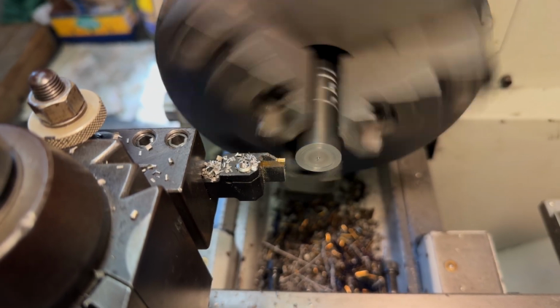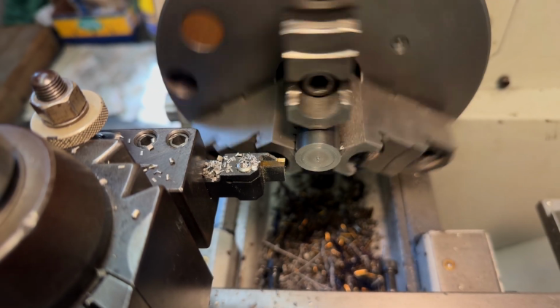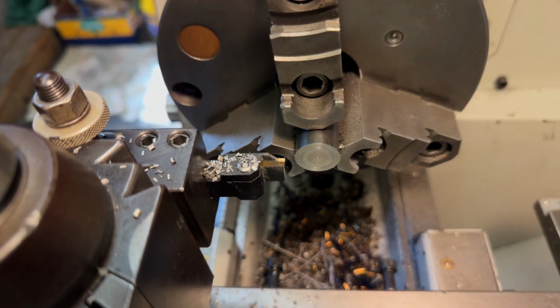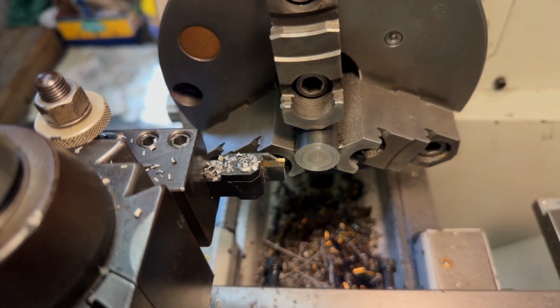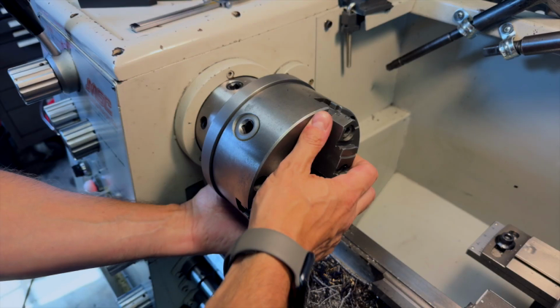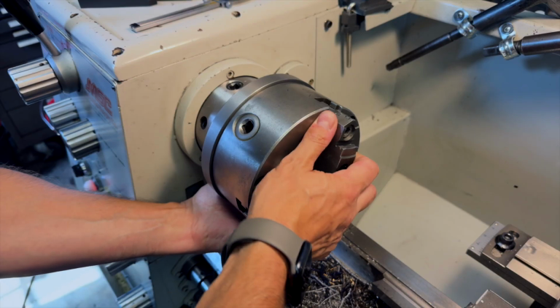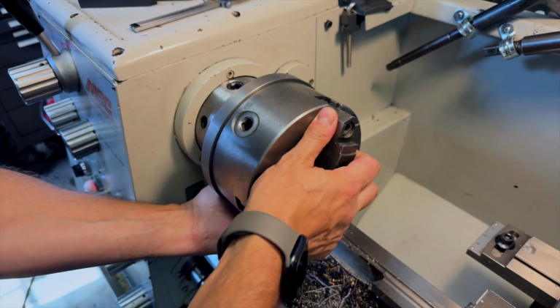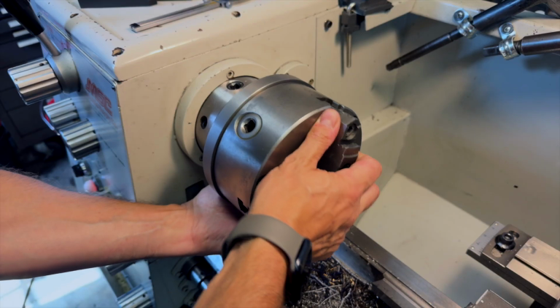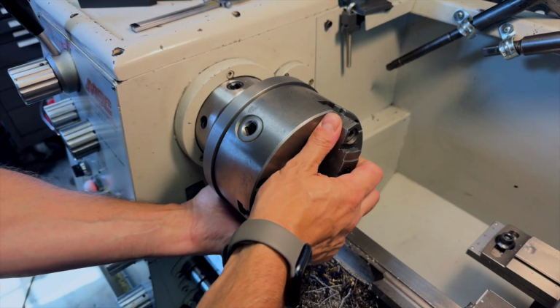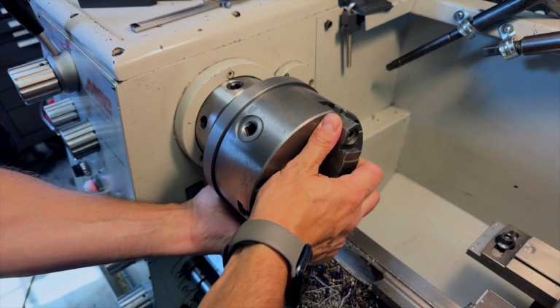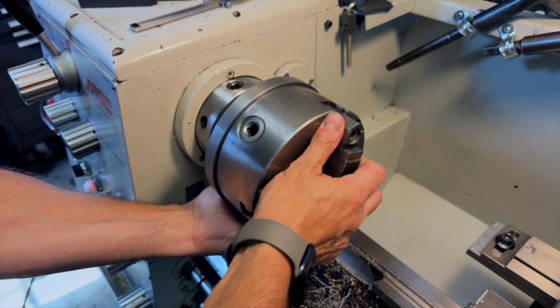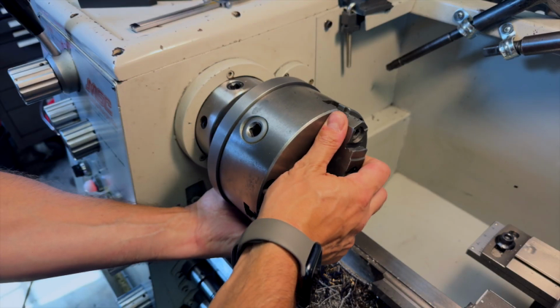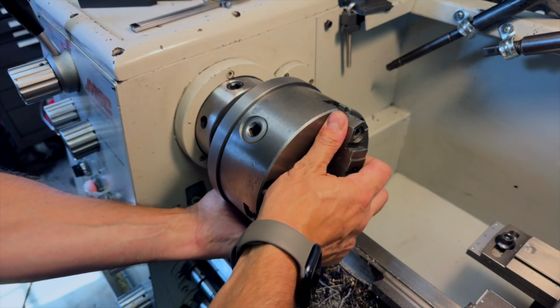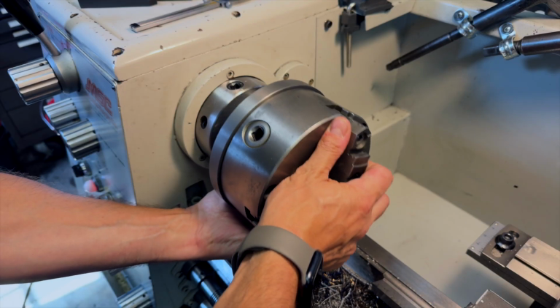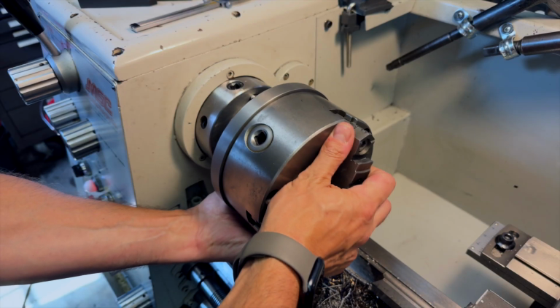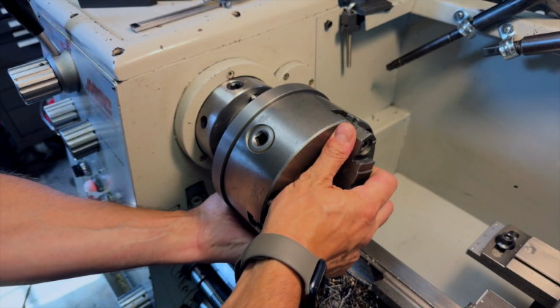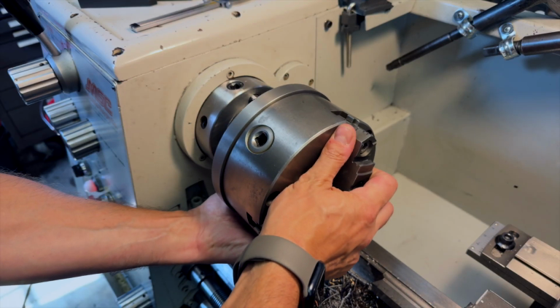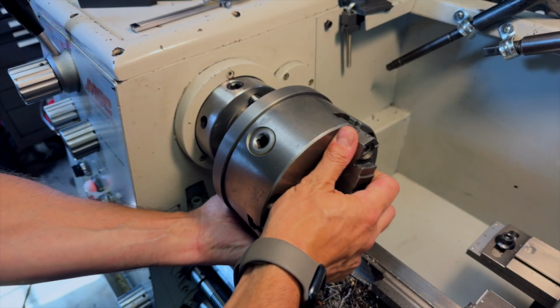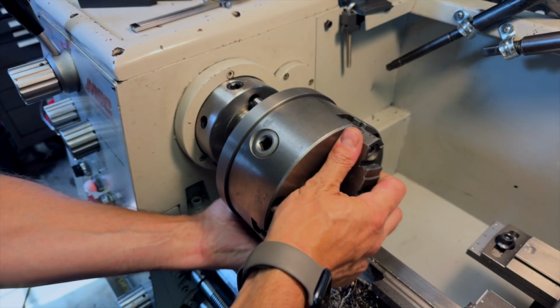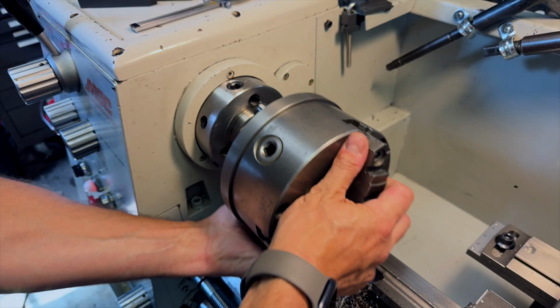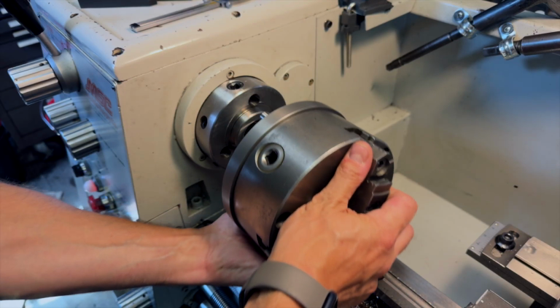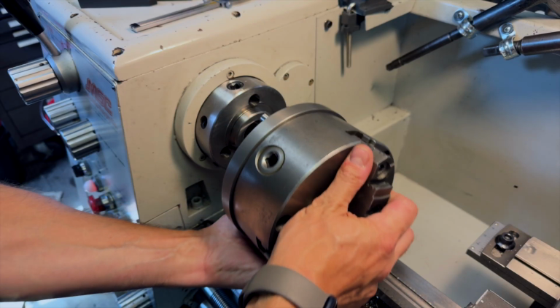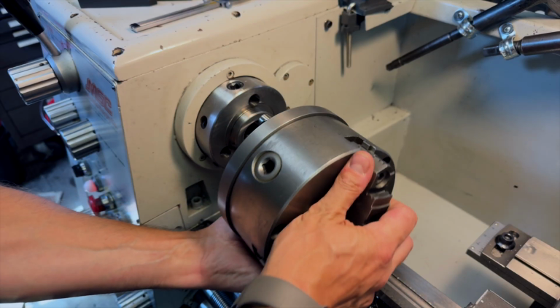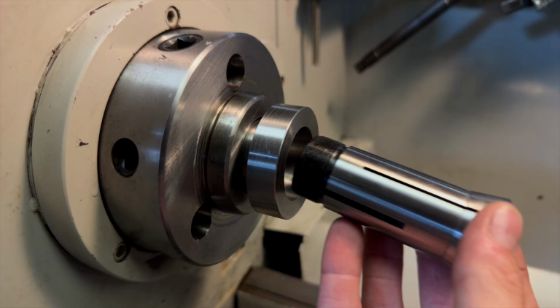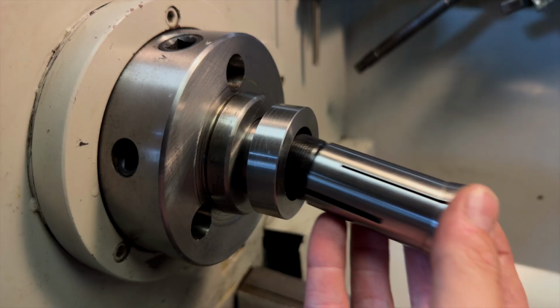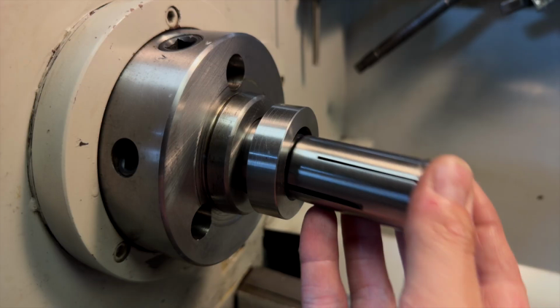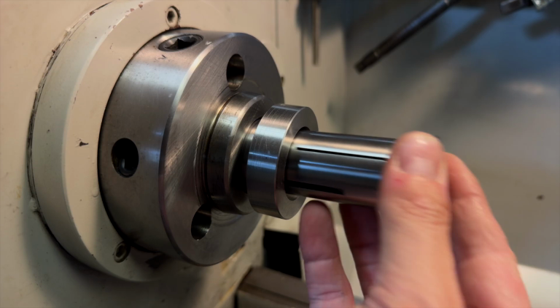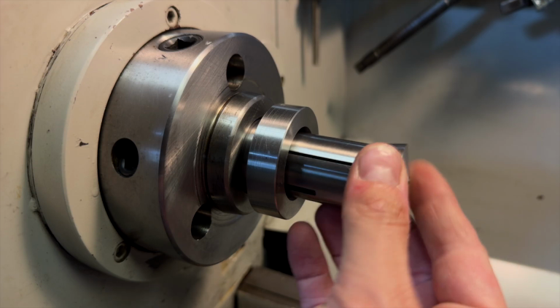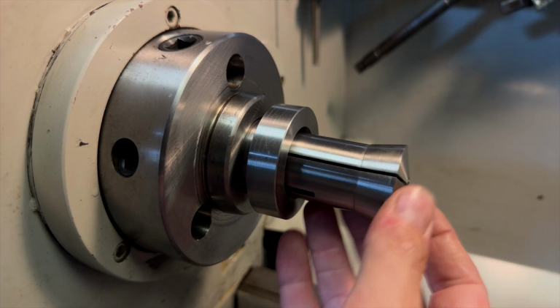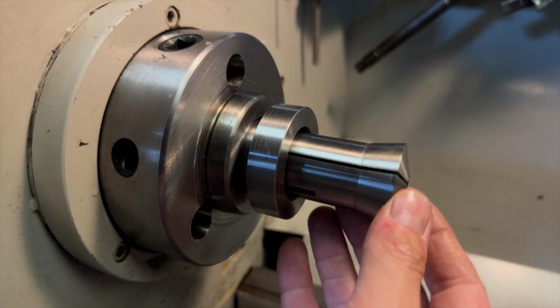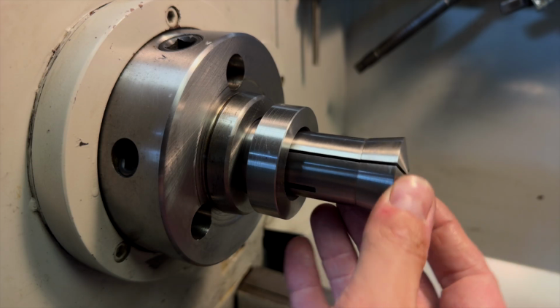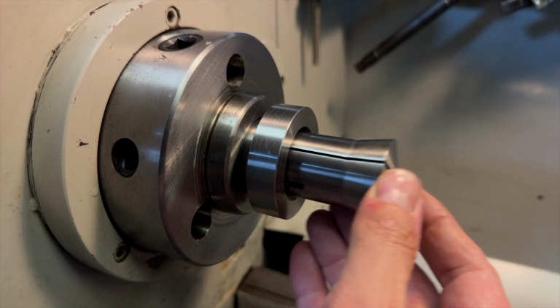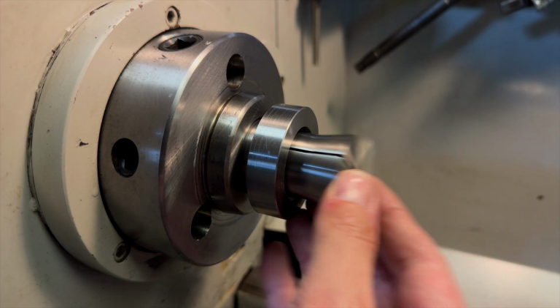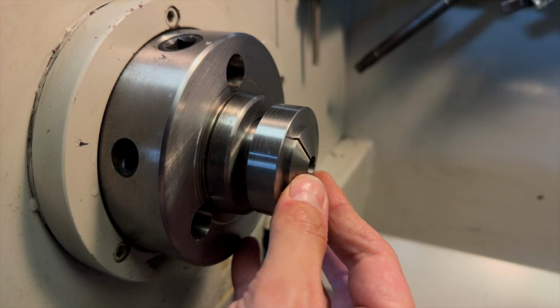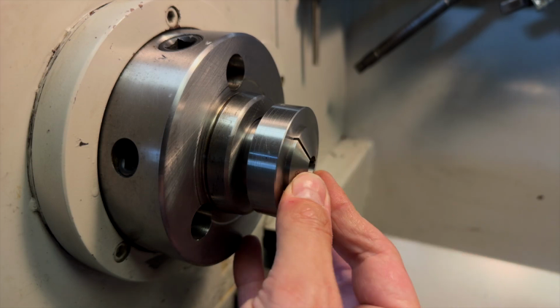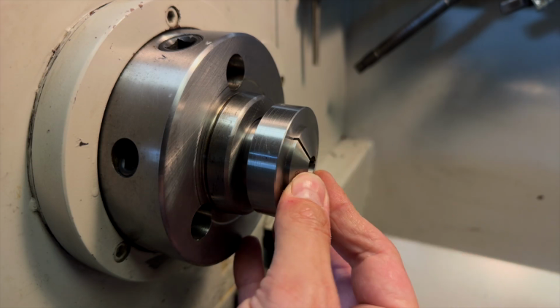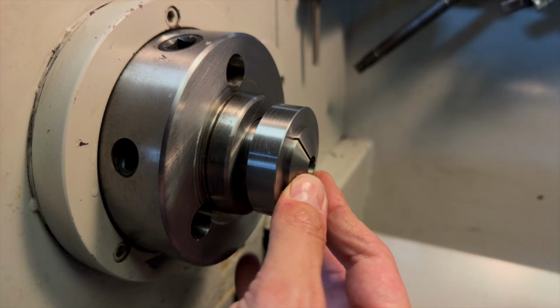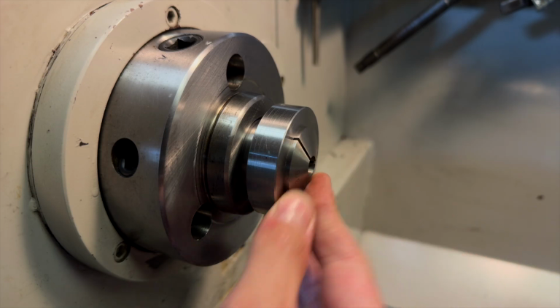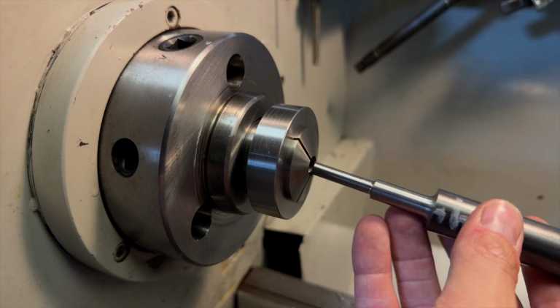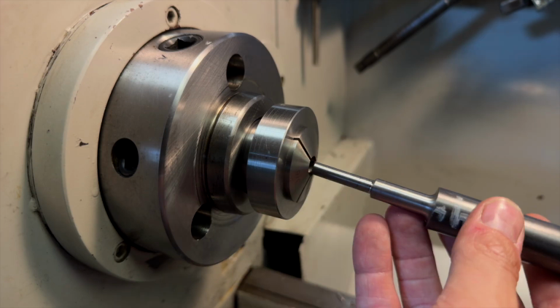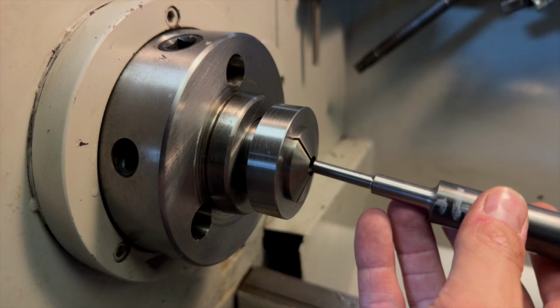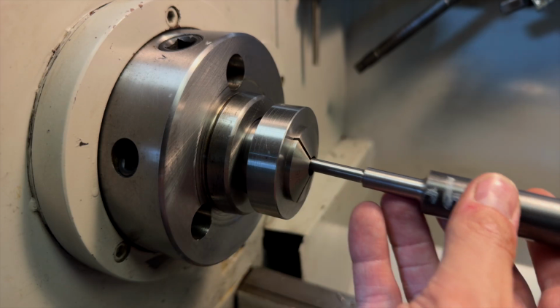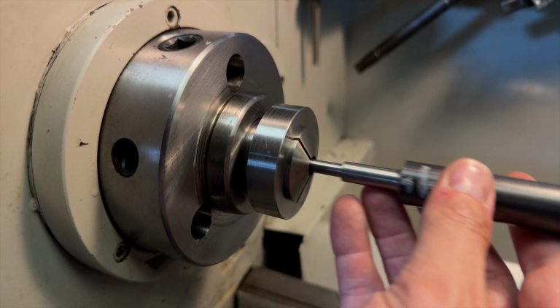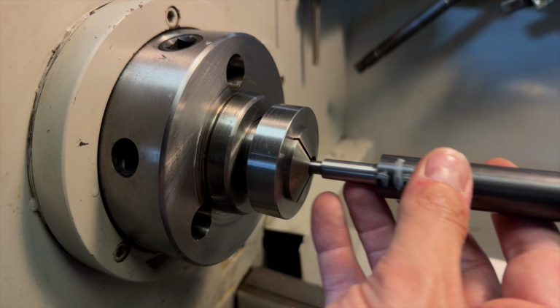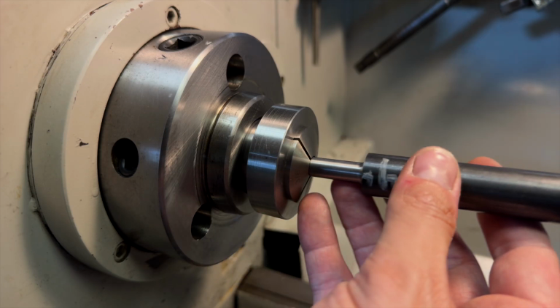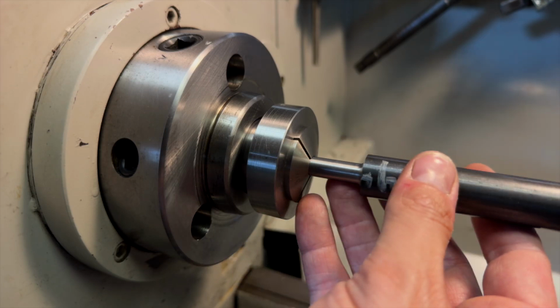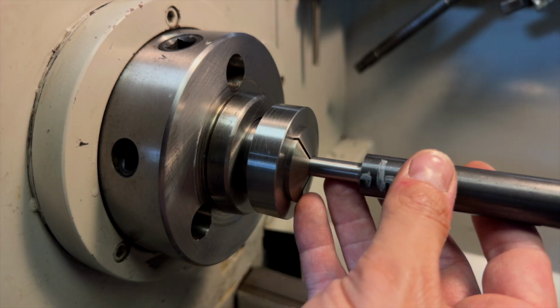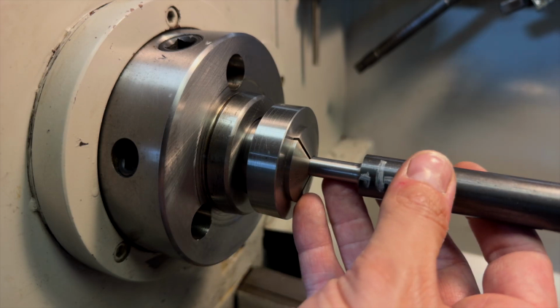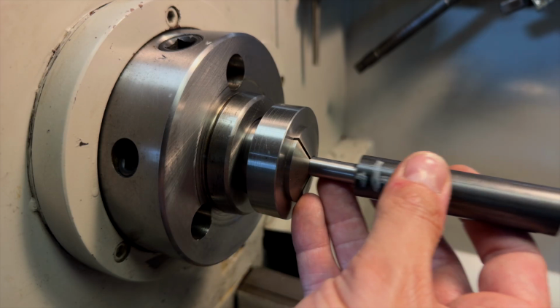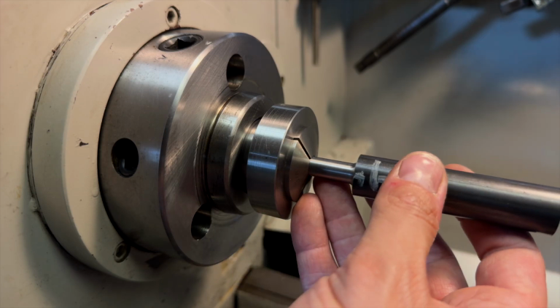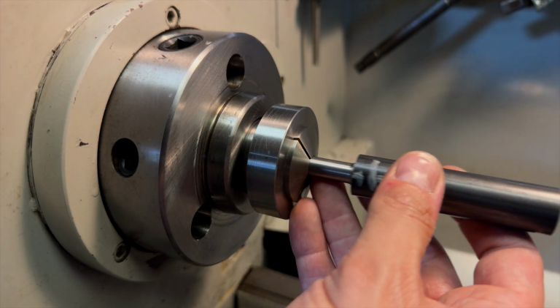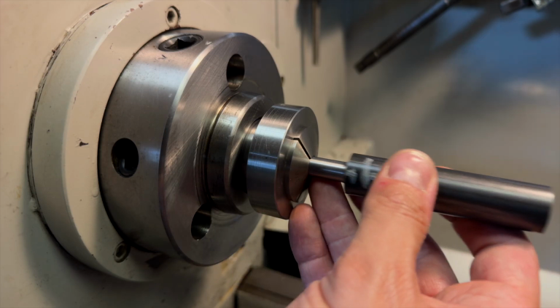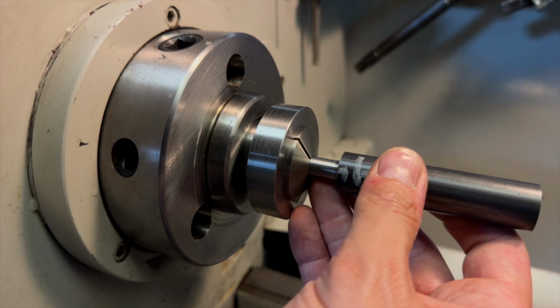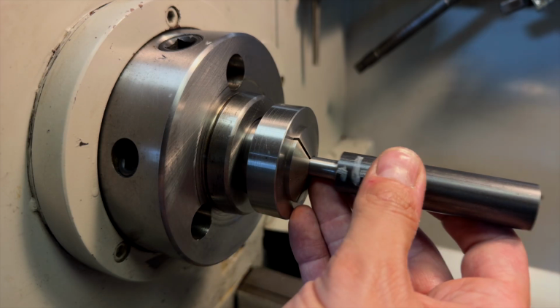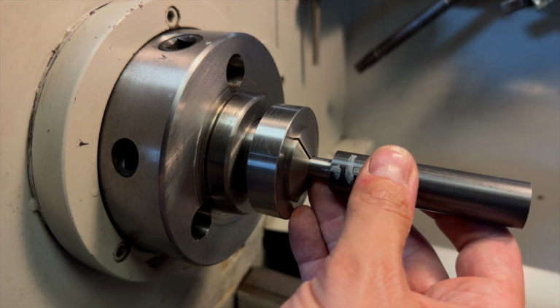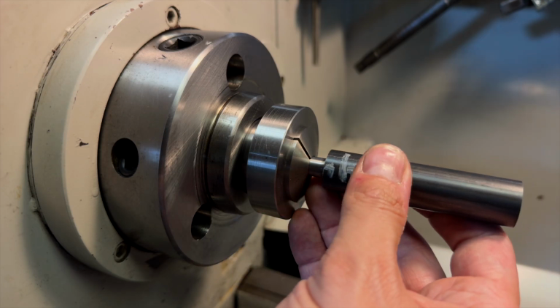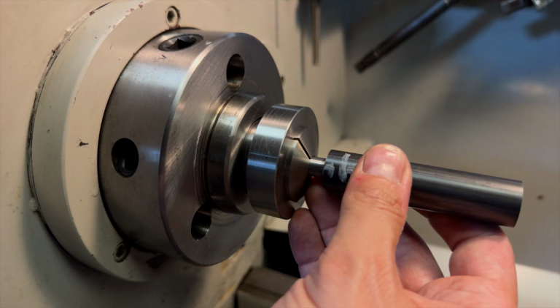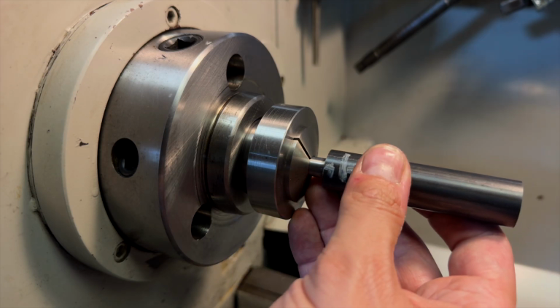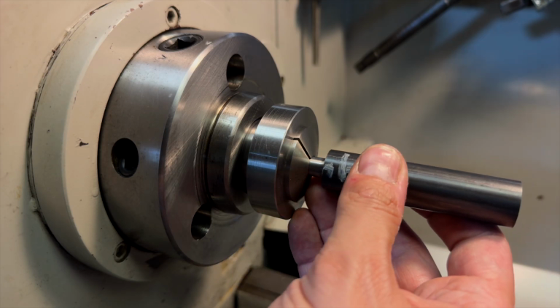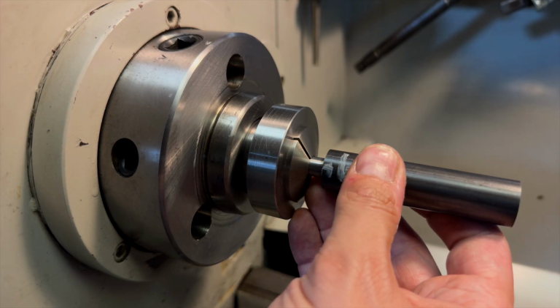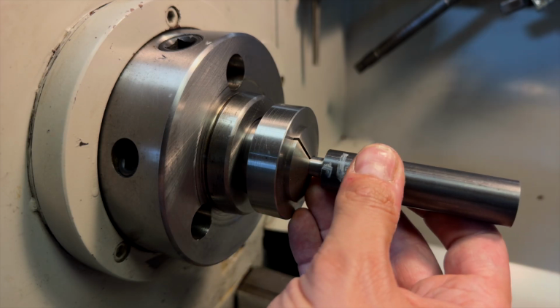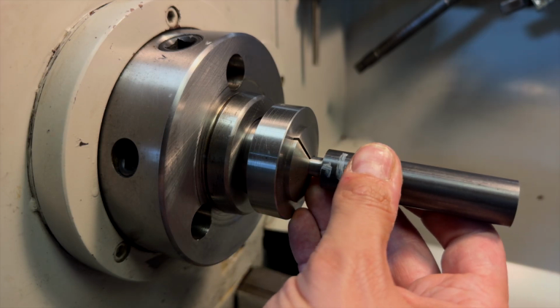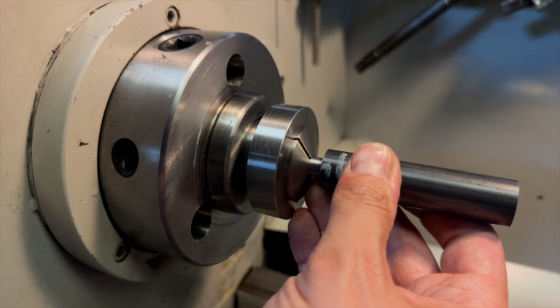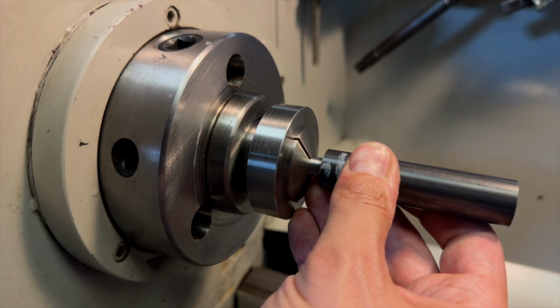I'm going to switch to collets to hold on to the stem, simply because I don't want to mar it up with the chuck jaws.